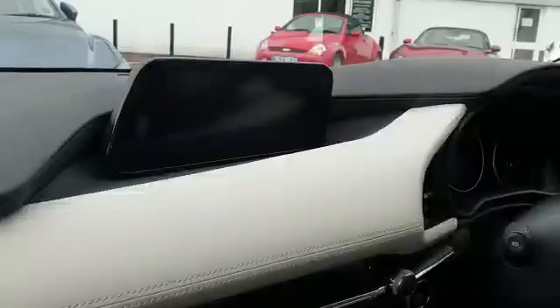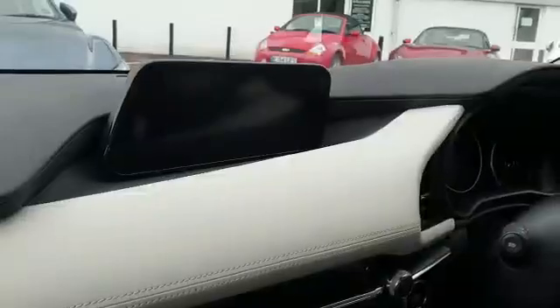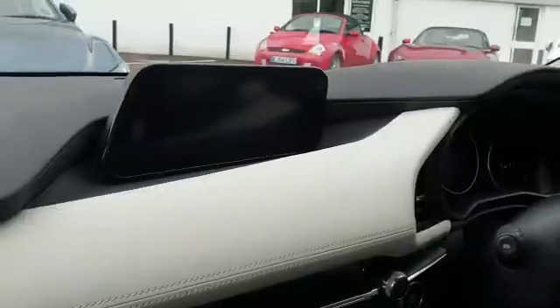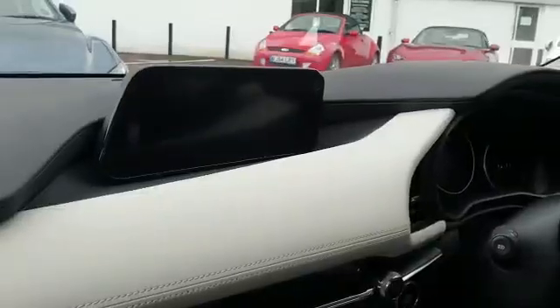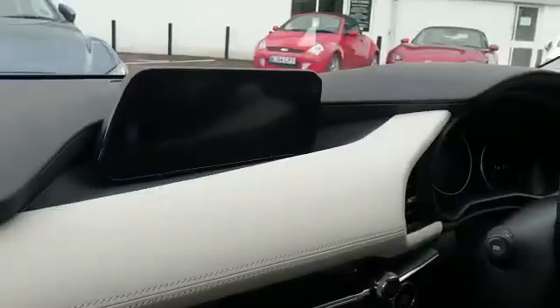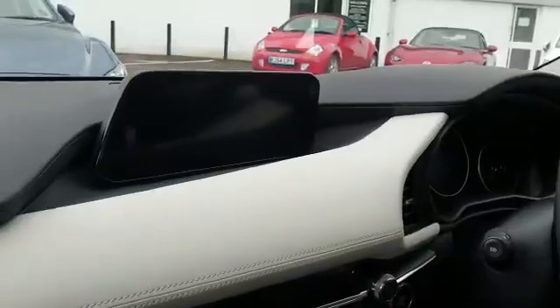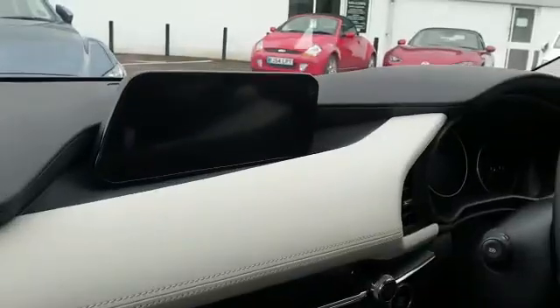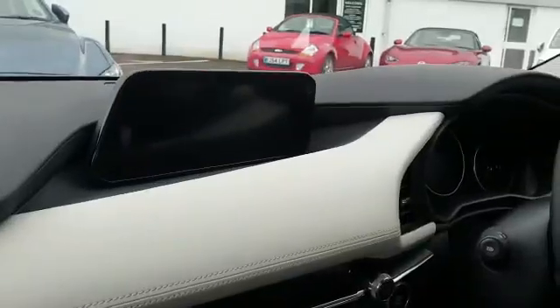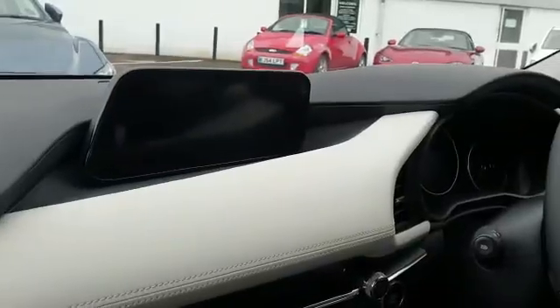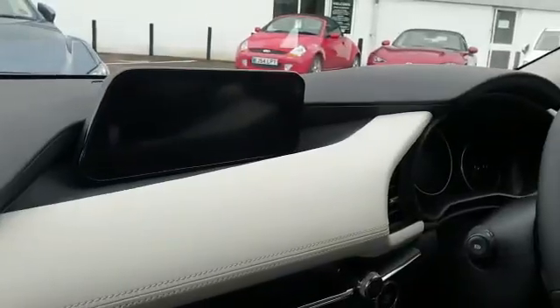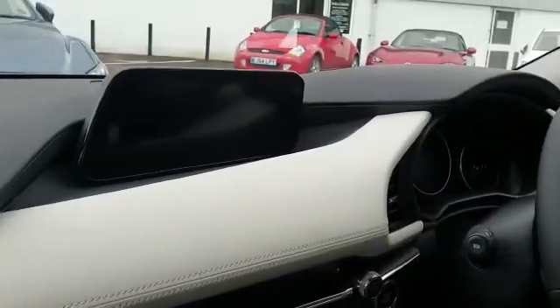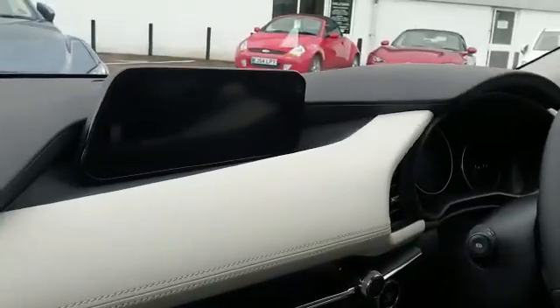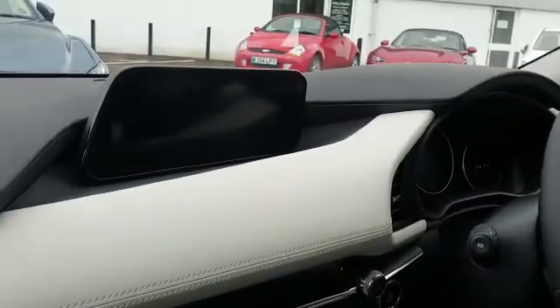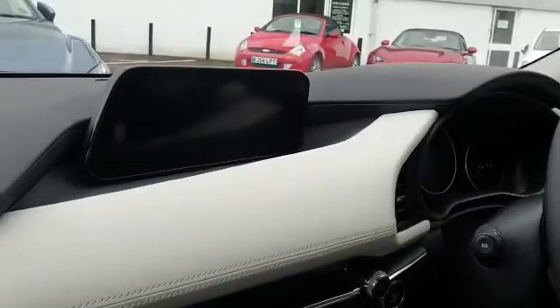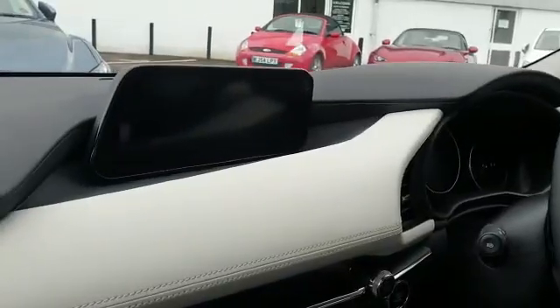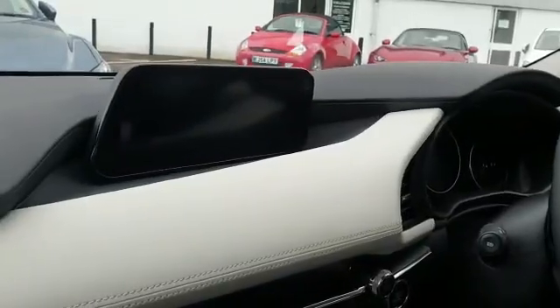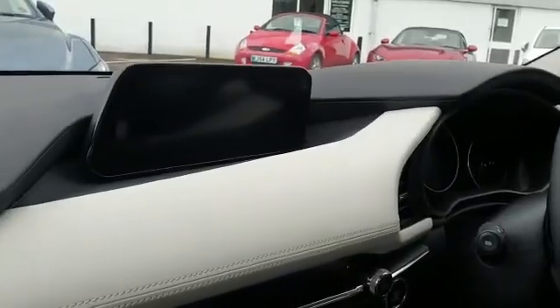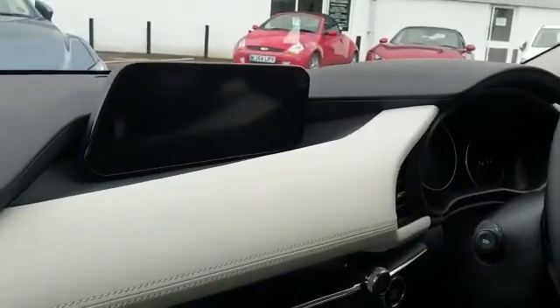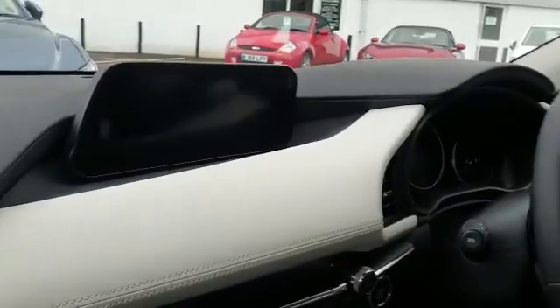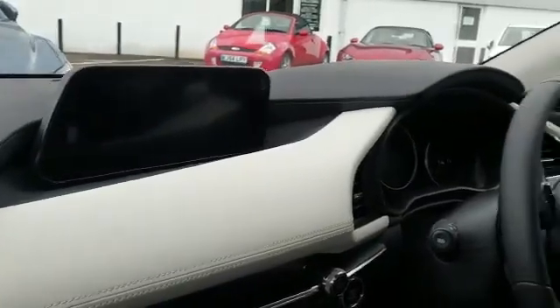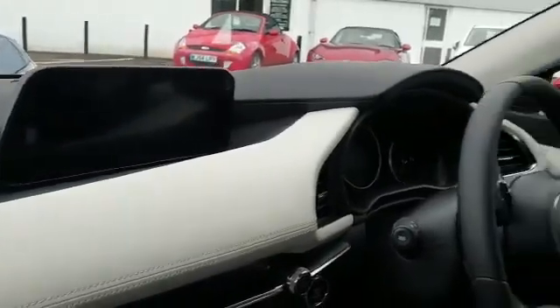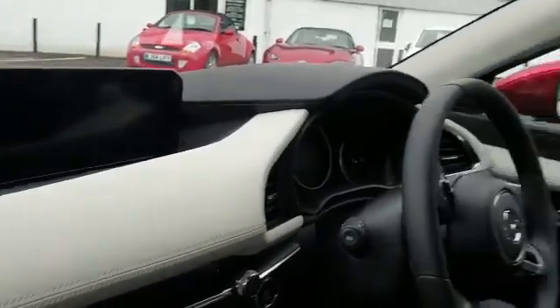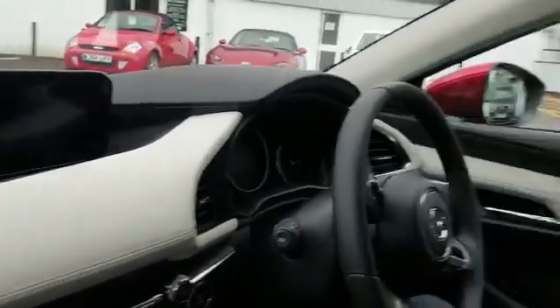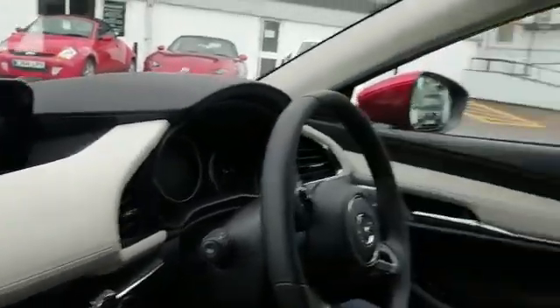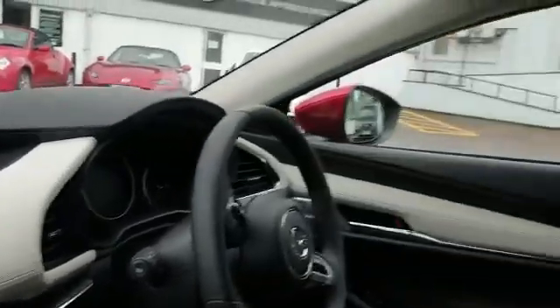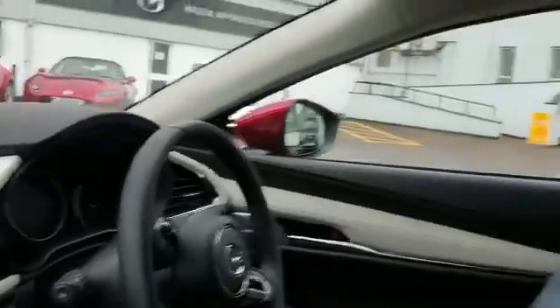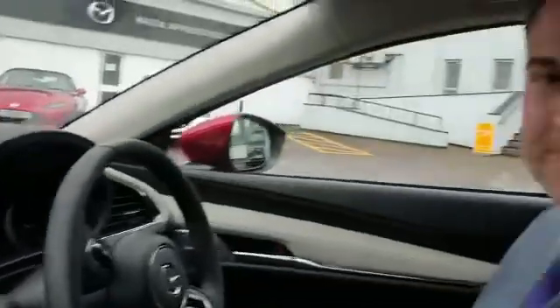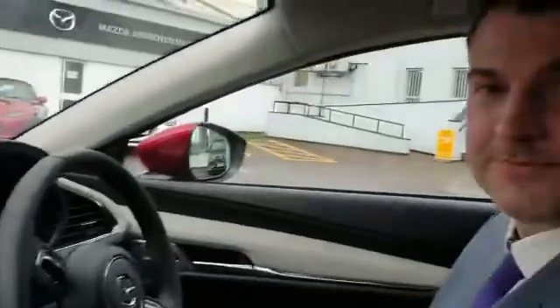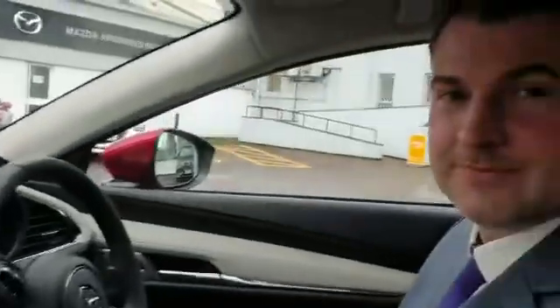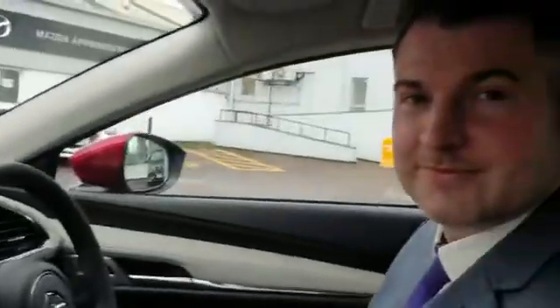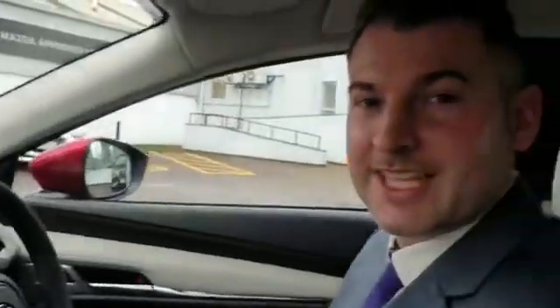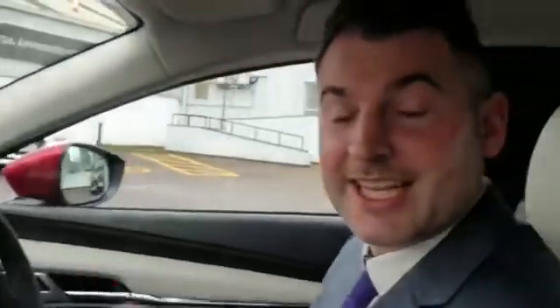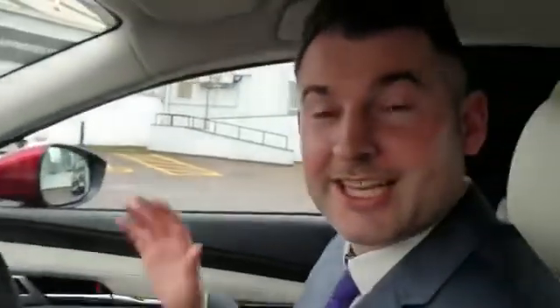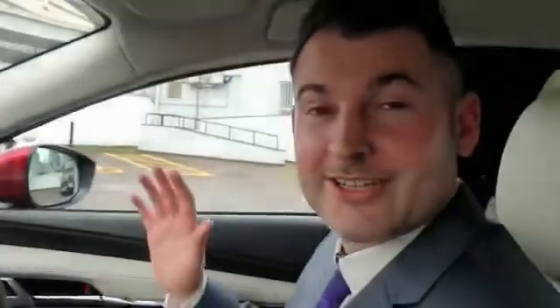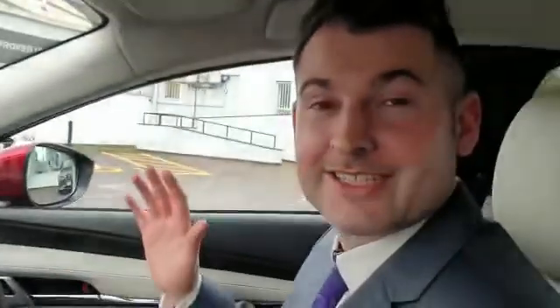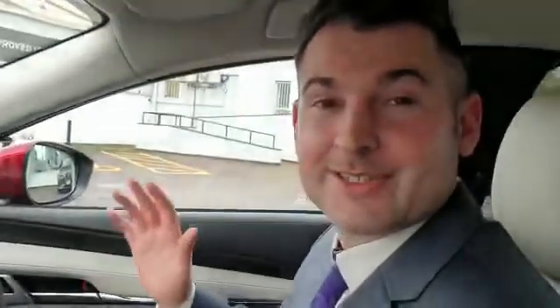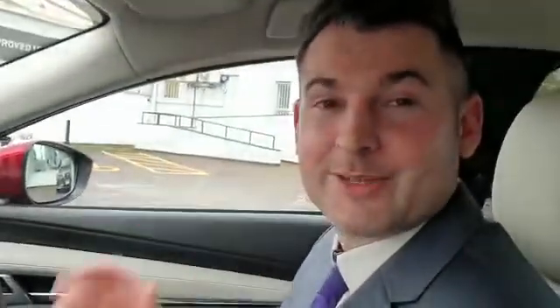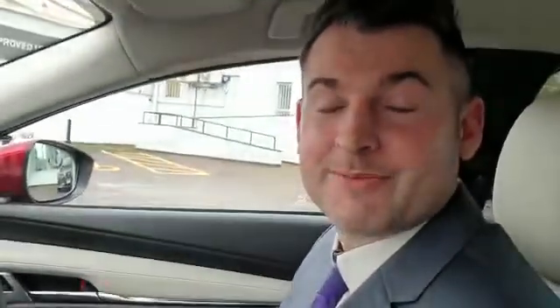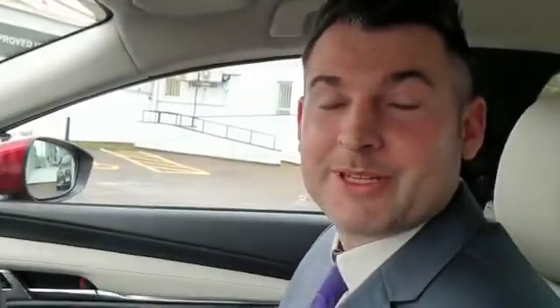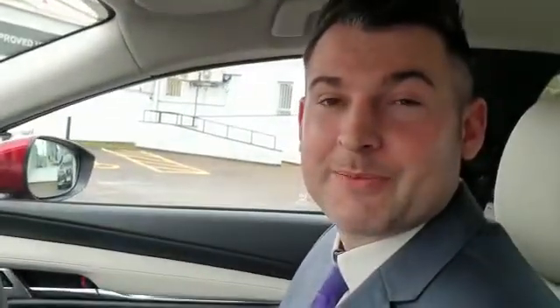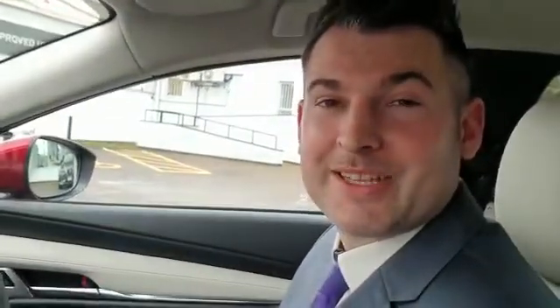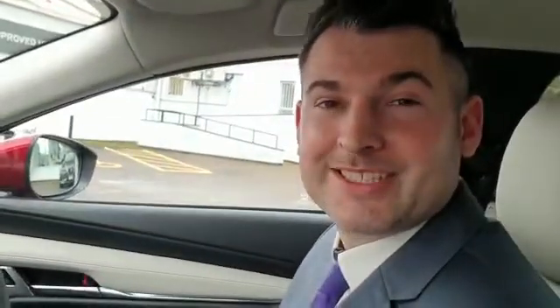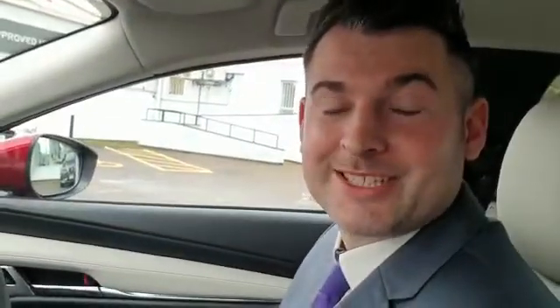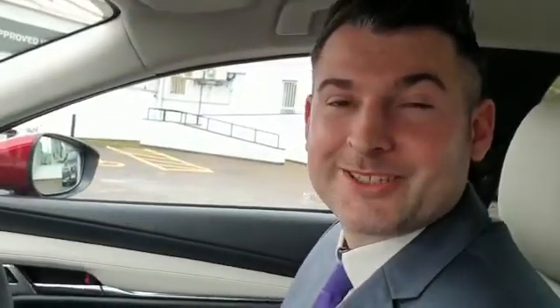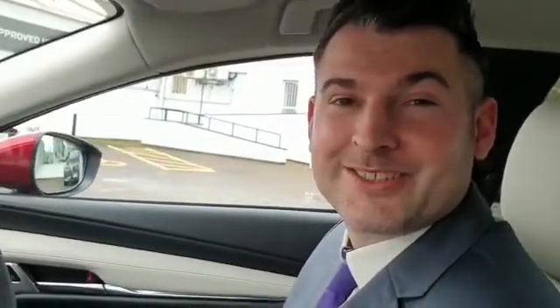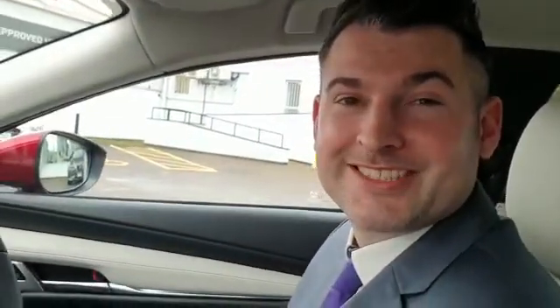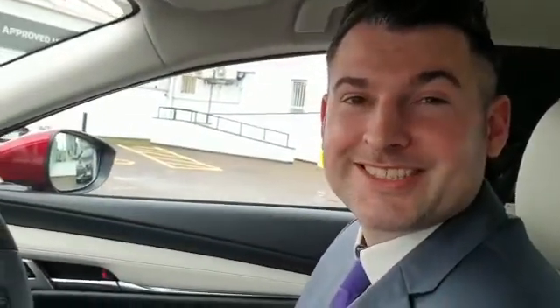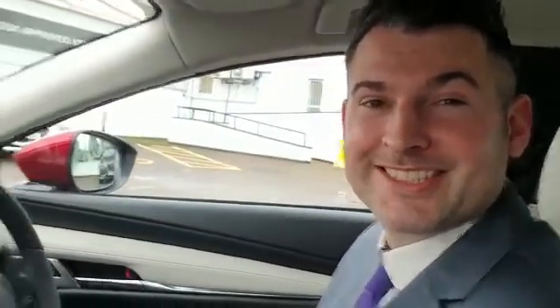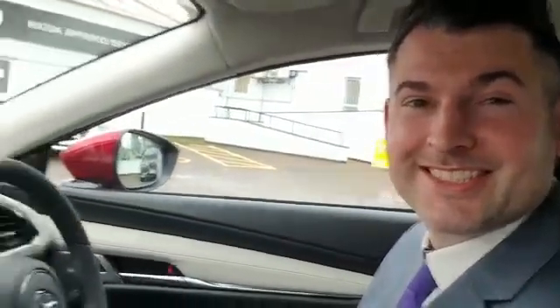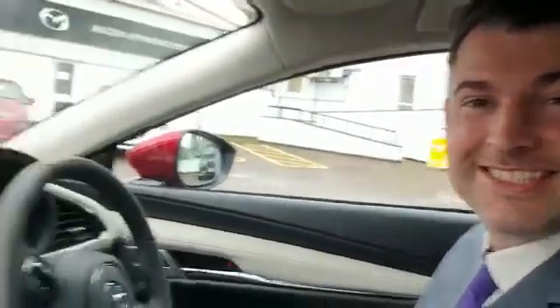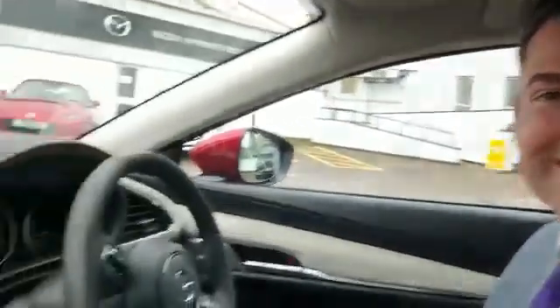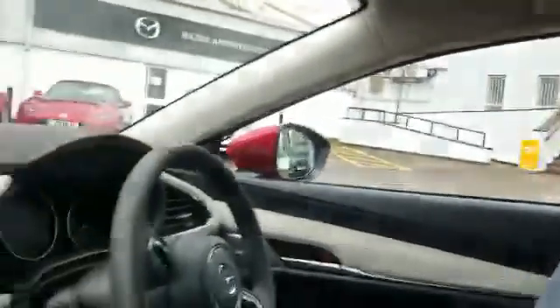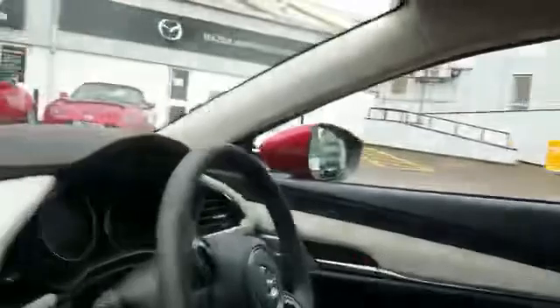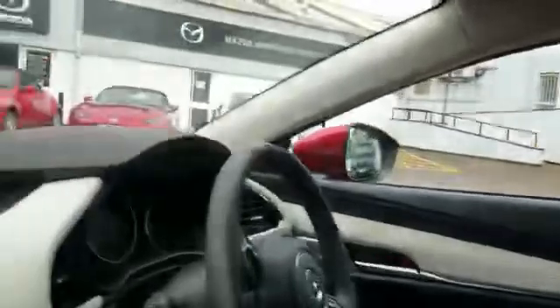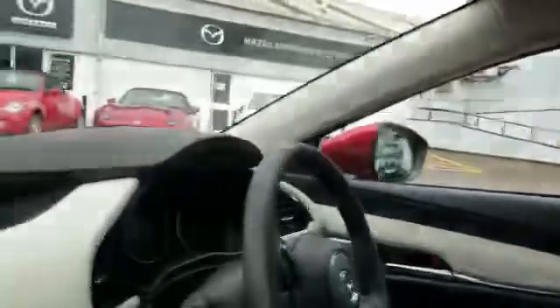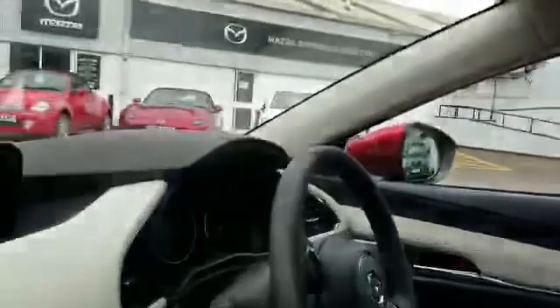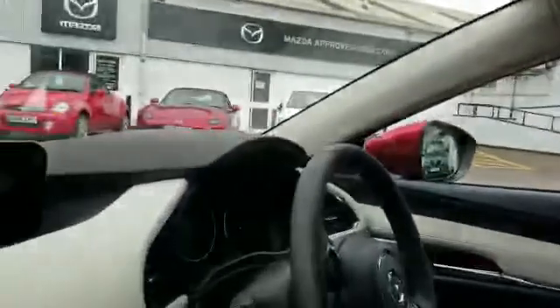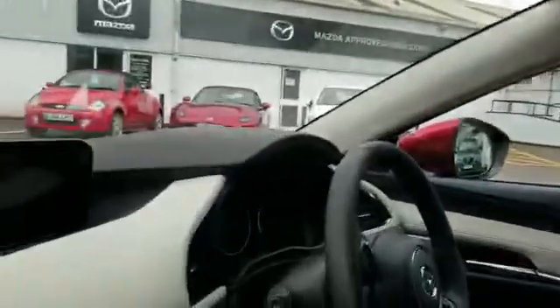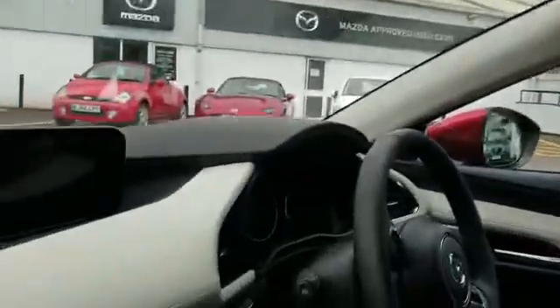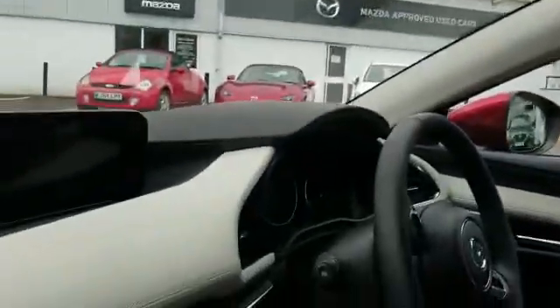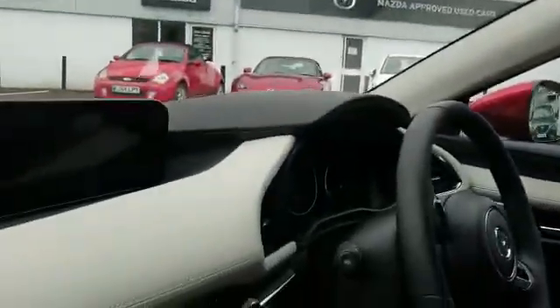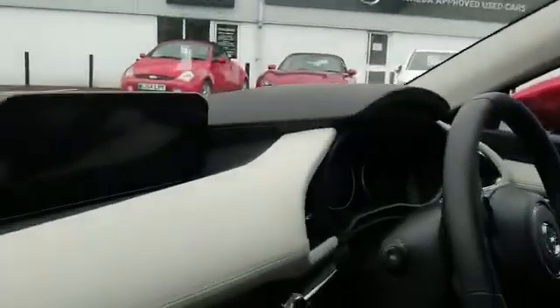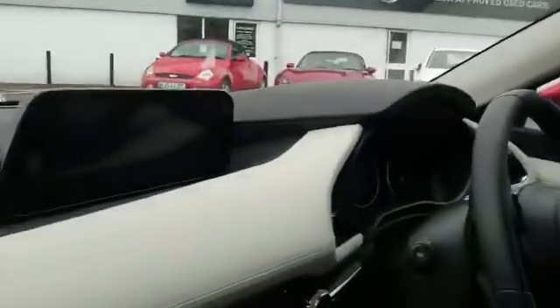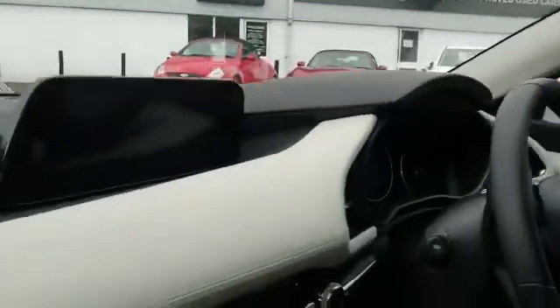Hi everyone, this is Kelly. Hello, it's Tom at Mazda Gurus. So you can start the car now.